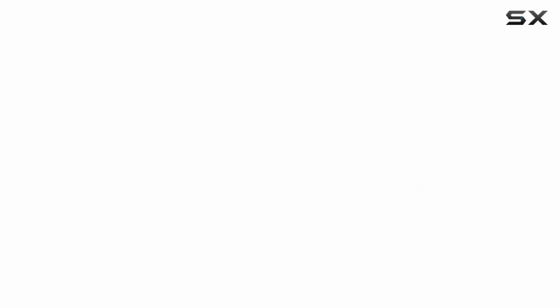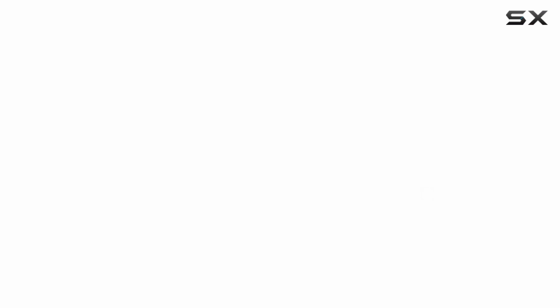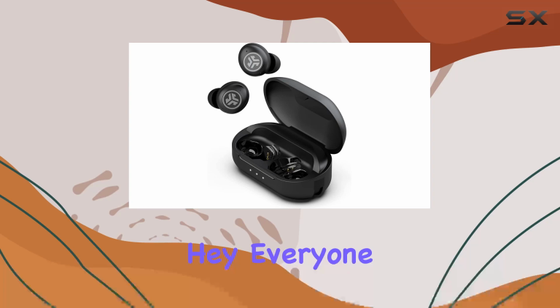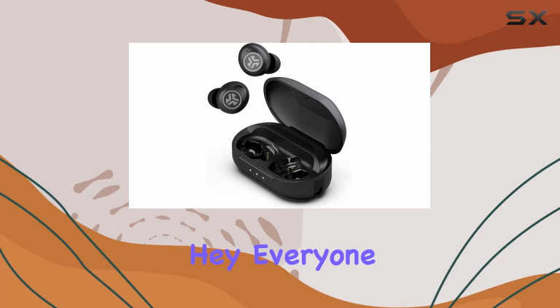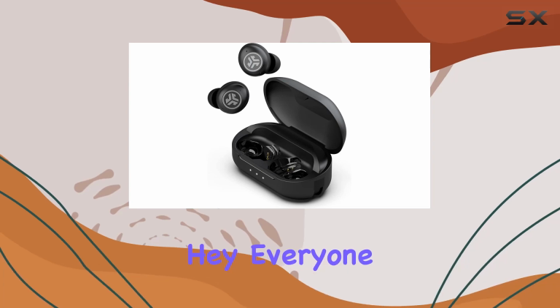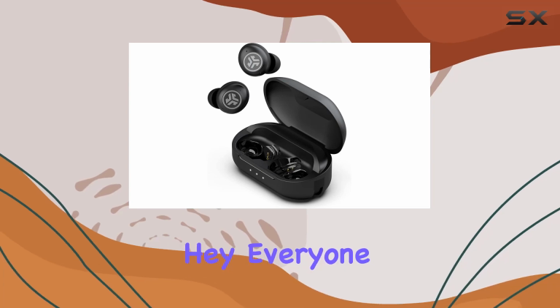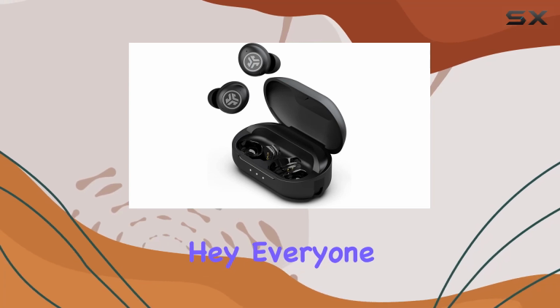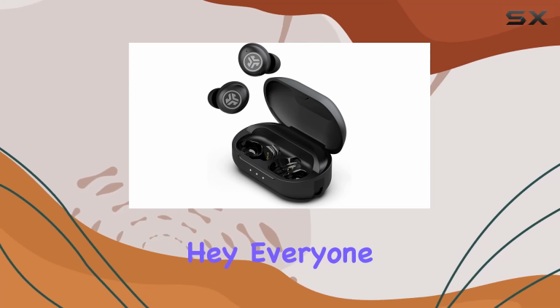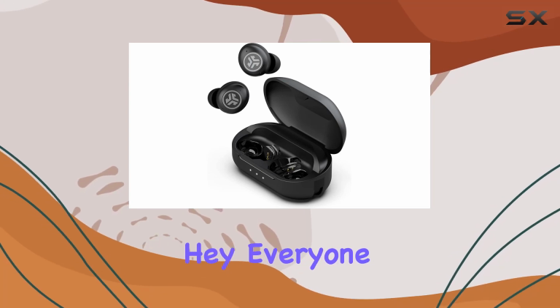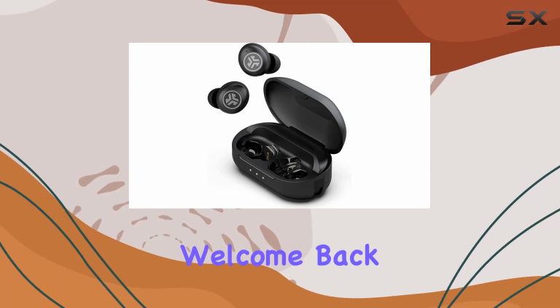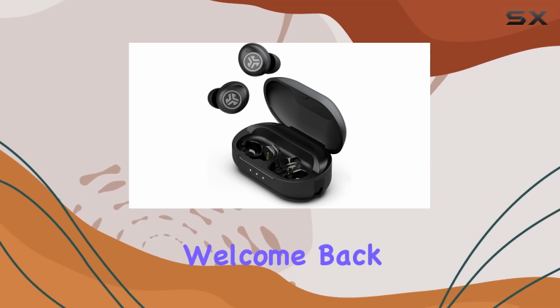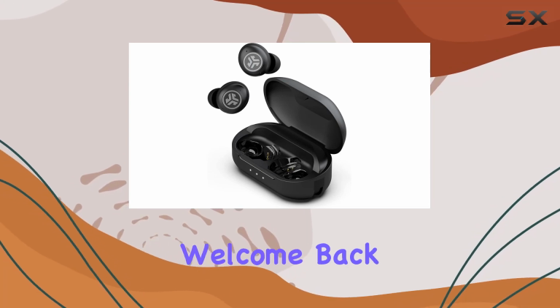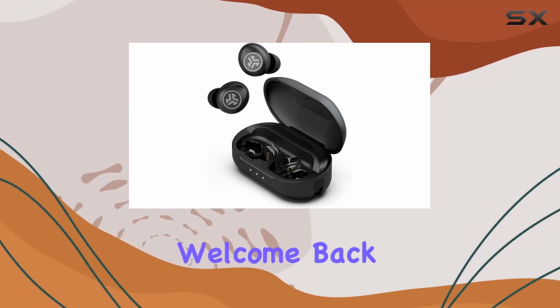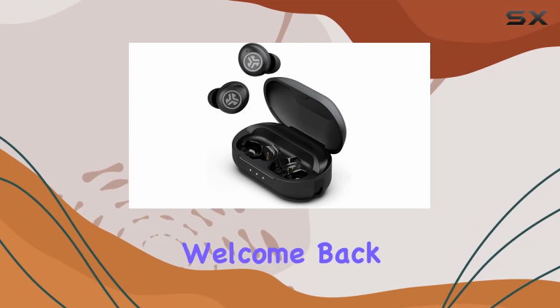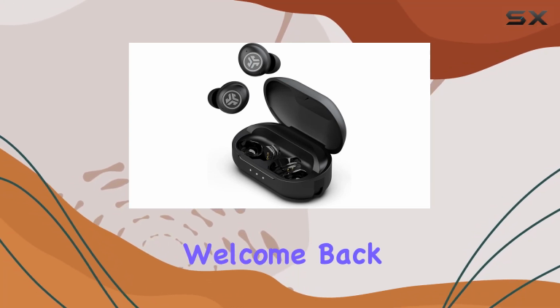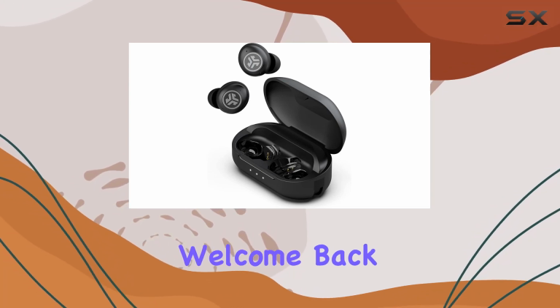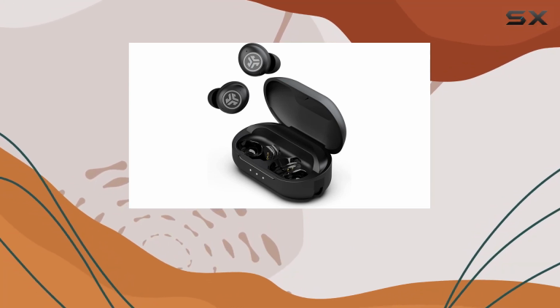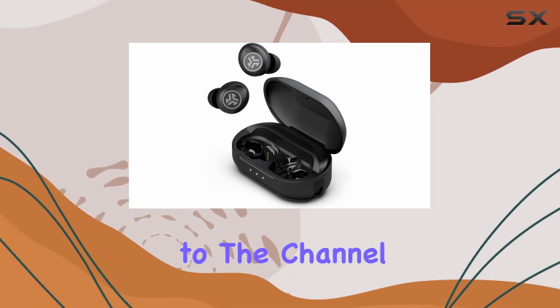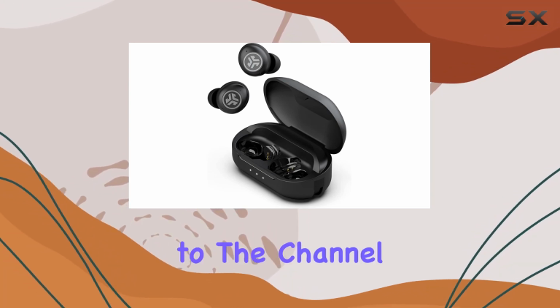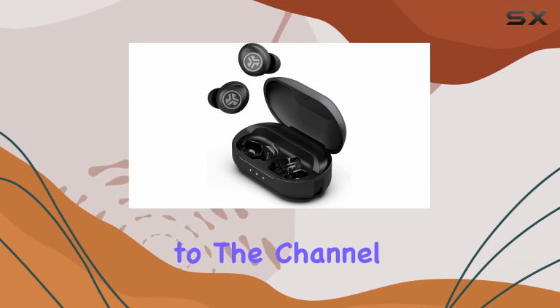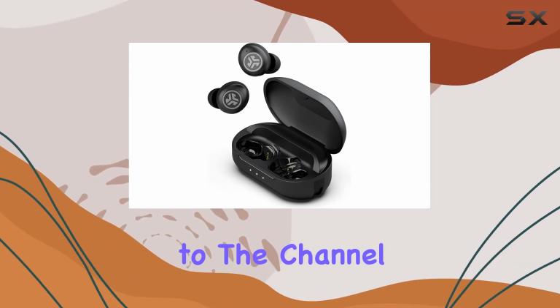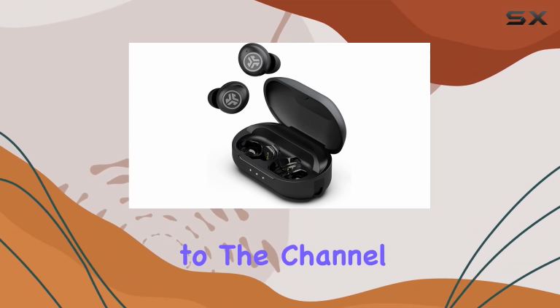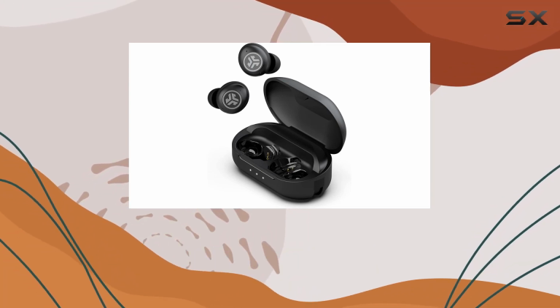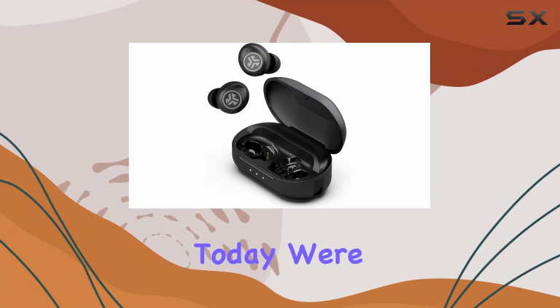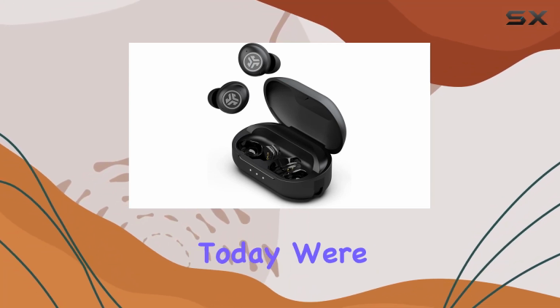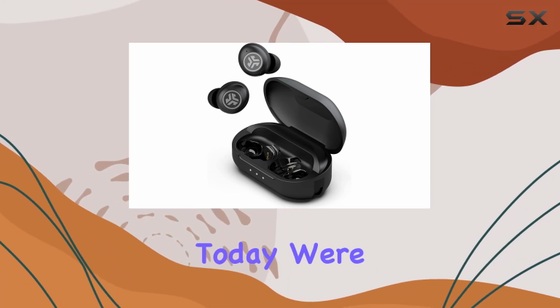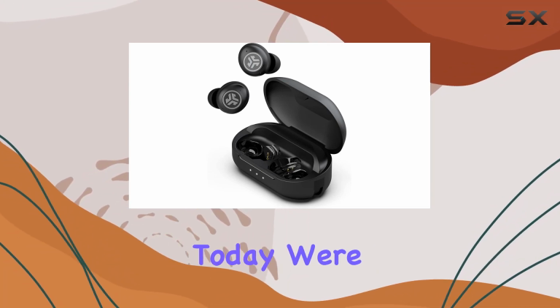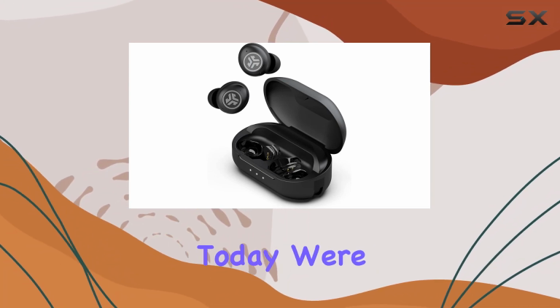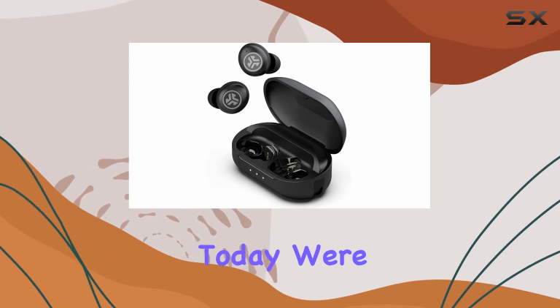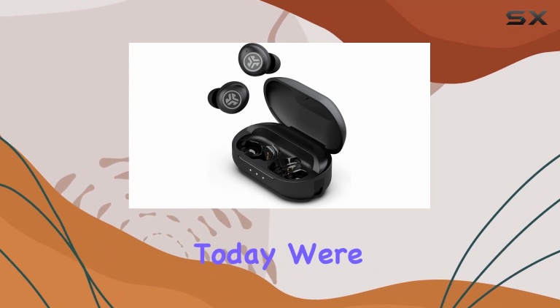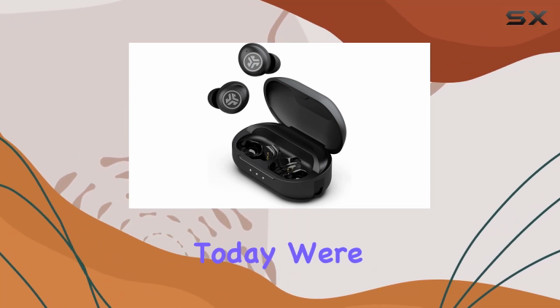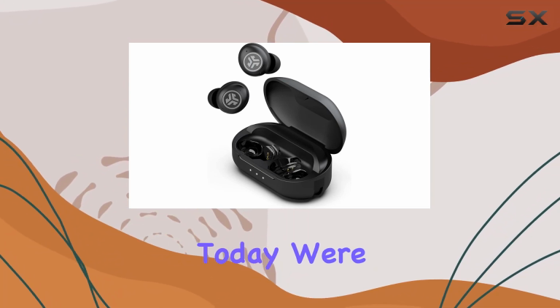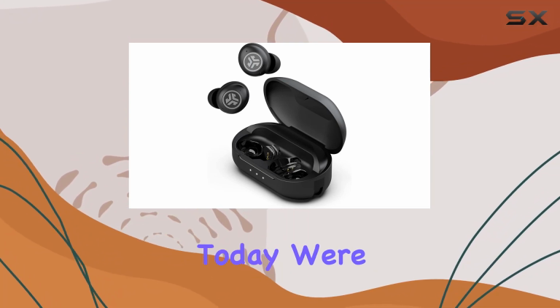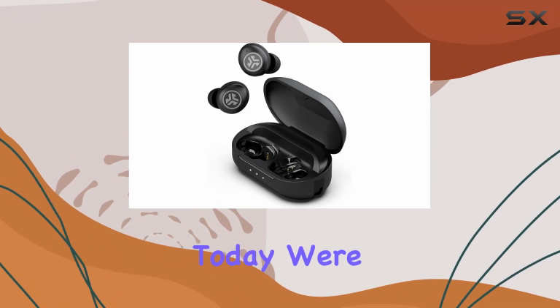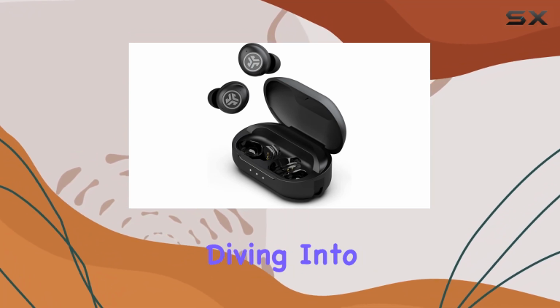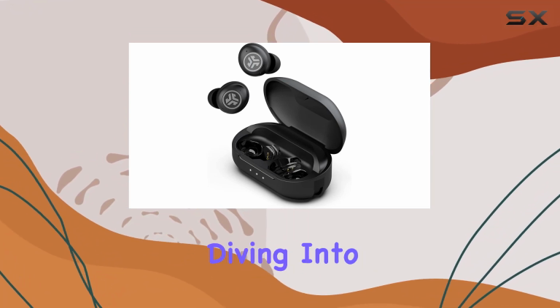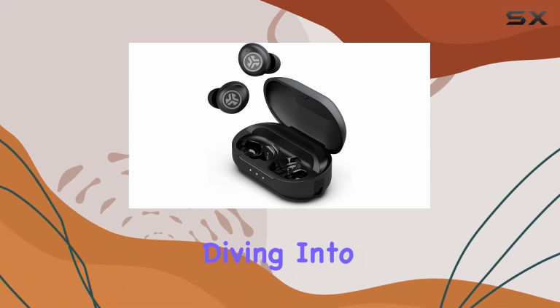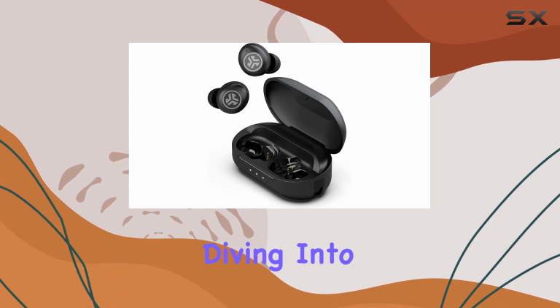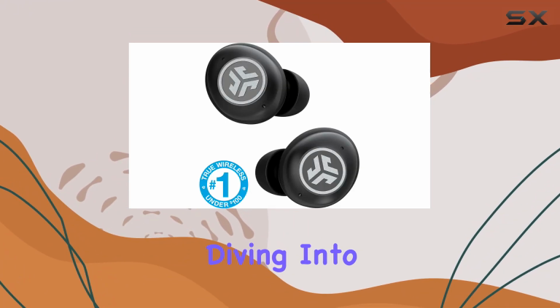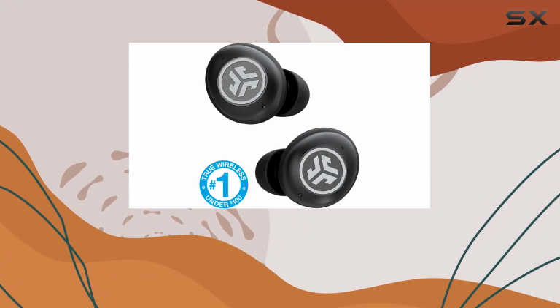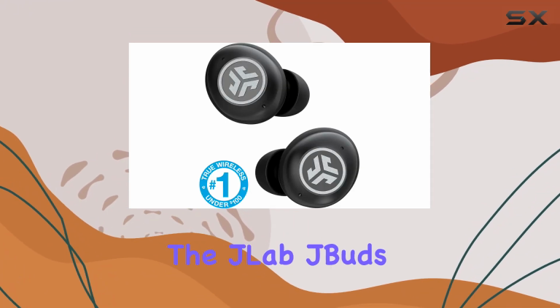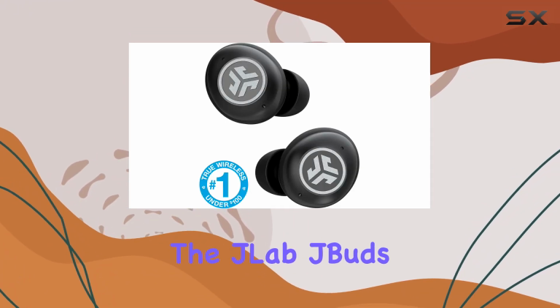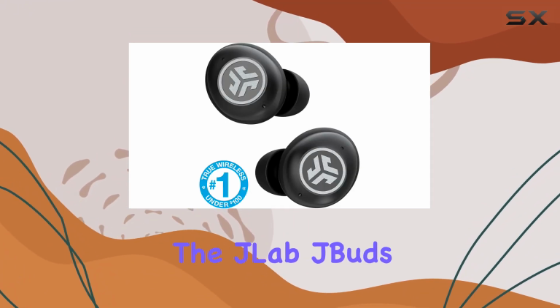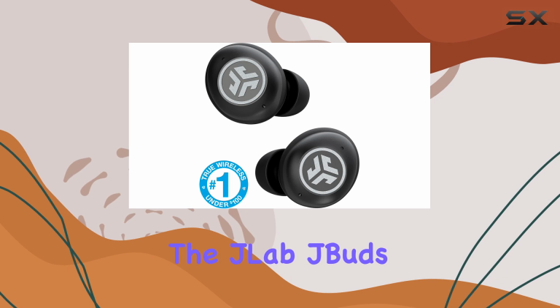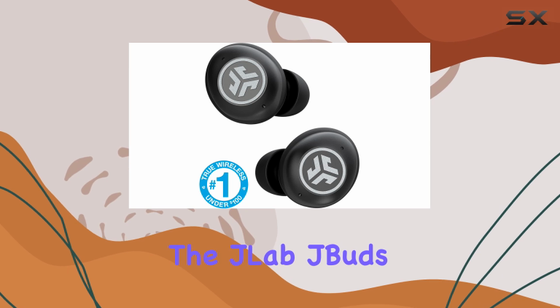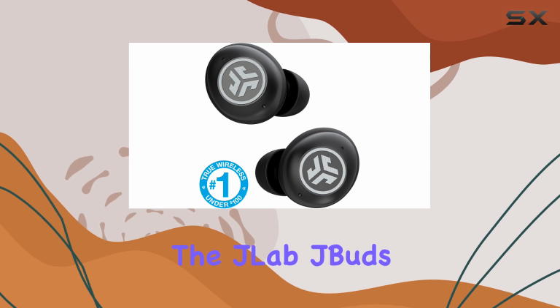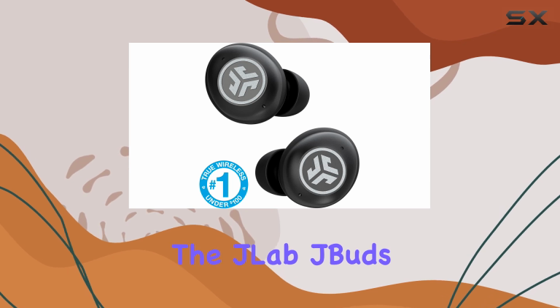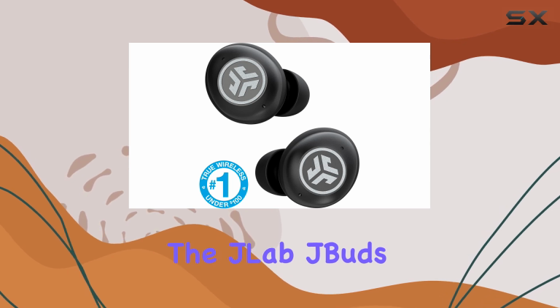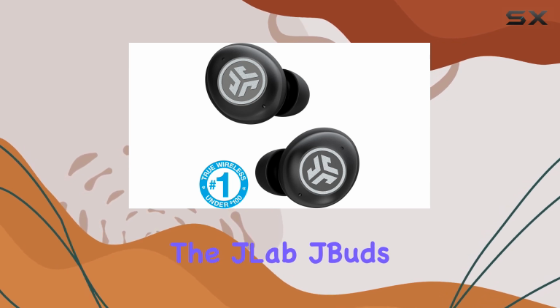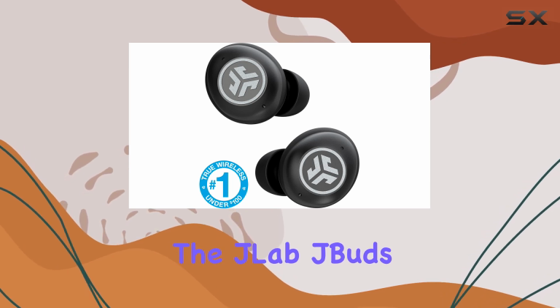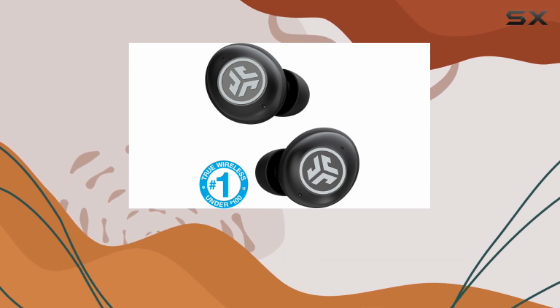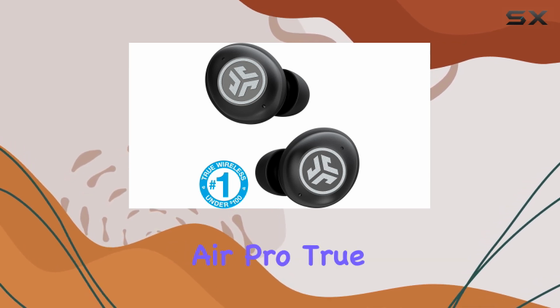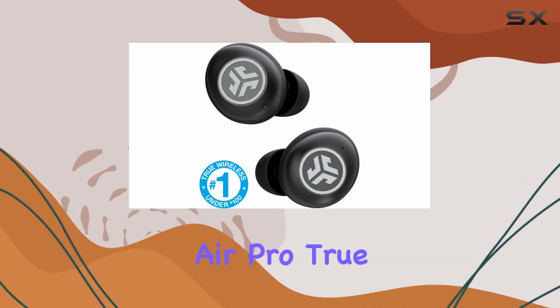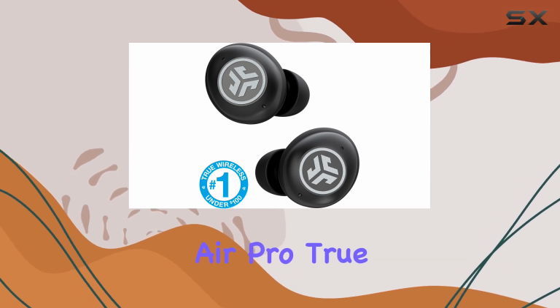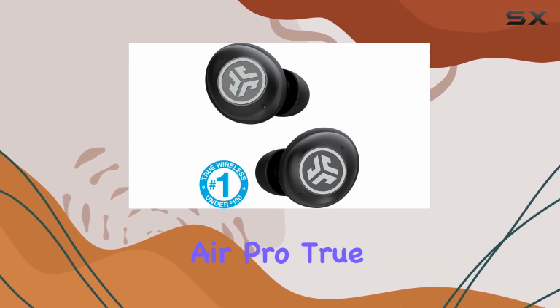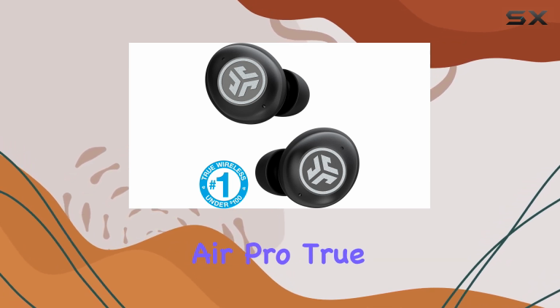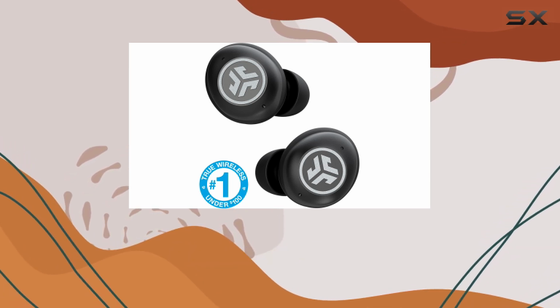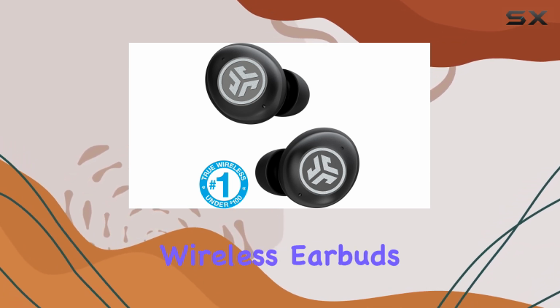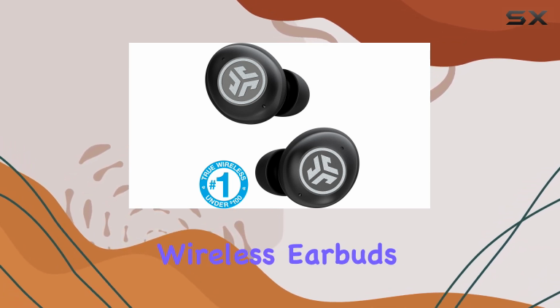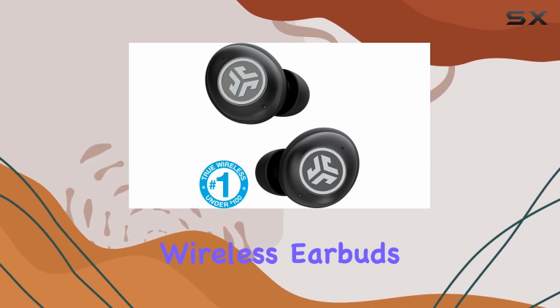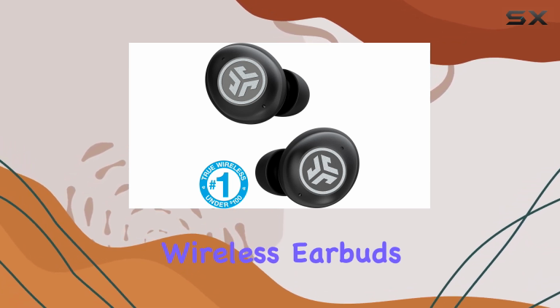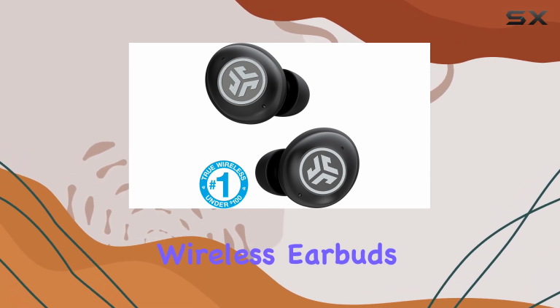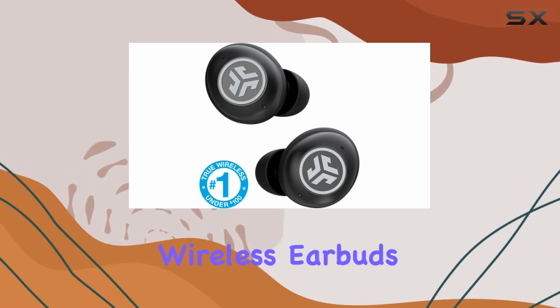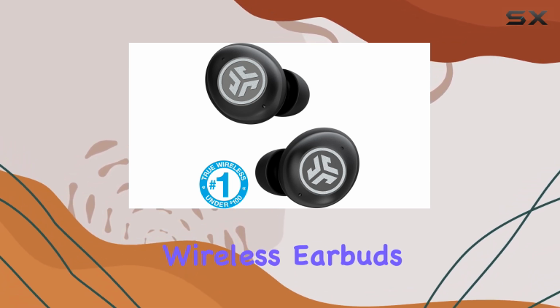Hey everyone, welcome back to the channel. Today, we're diving into the JLab JBuds Air Pro True Wireless Earbuds.